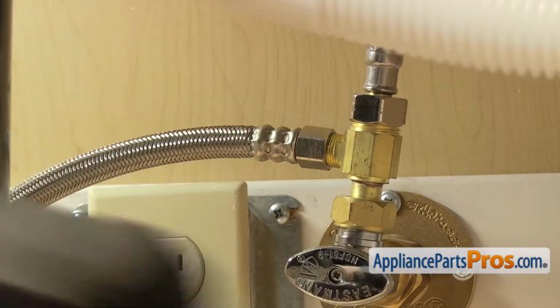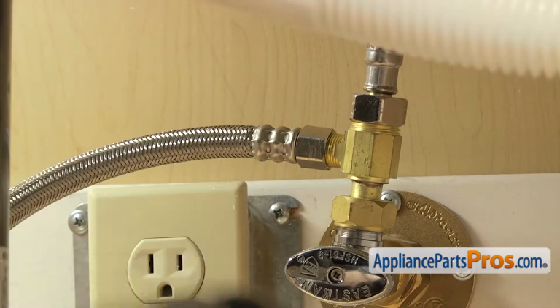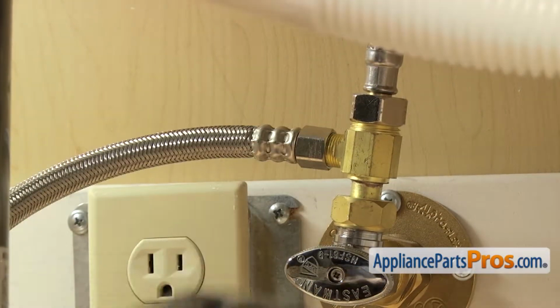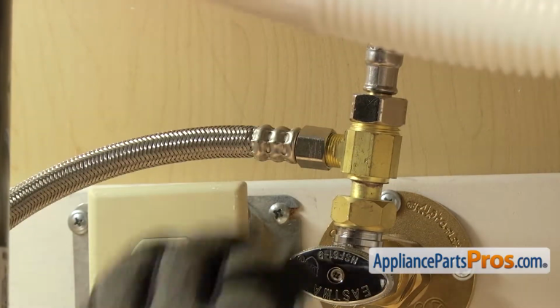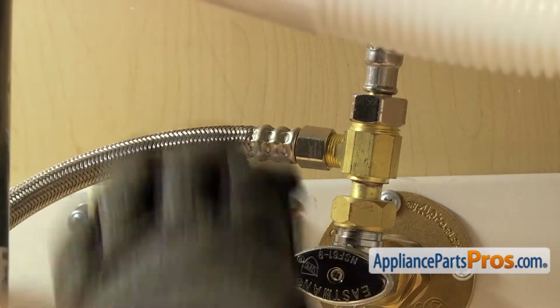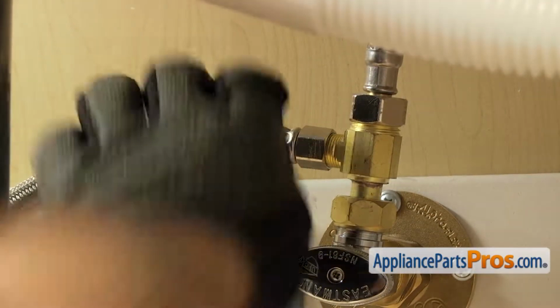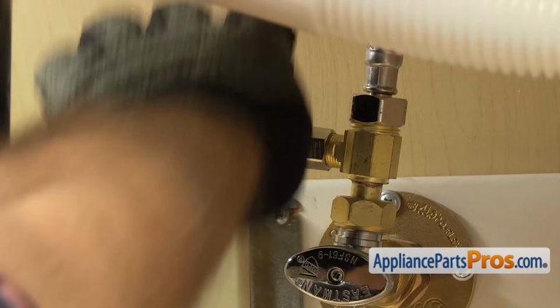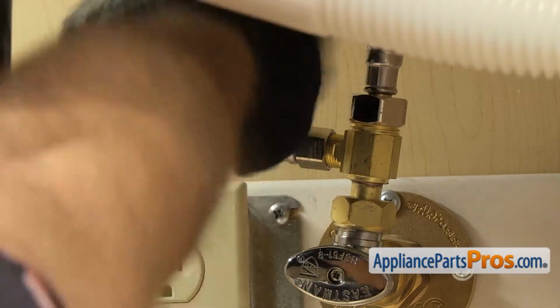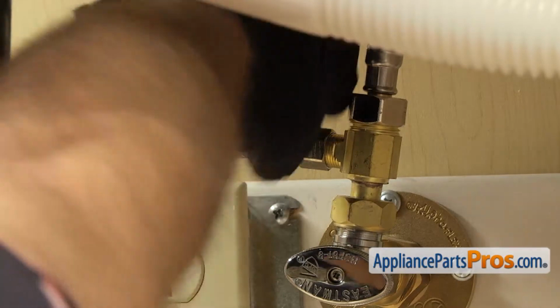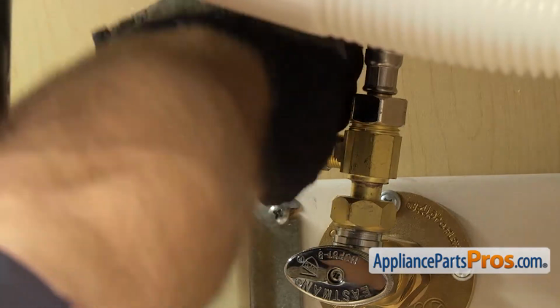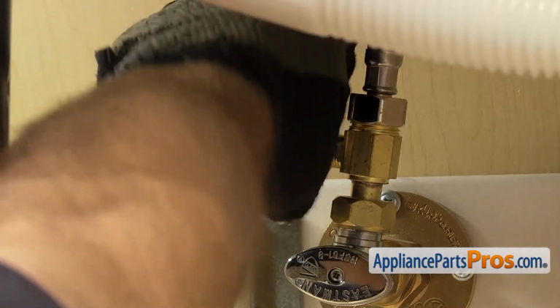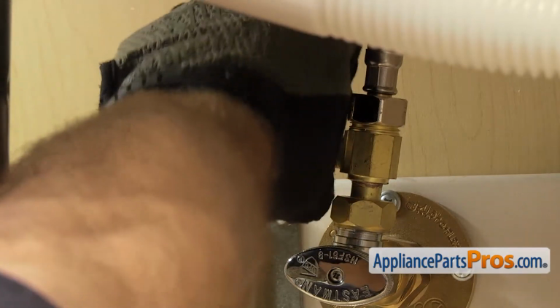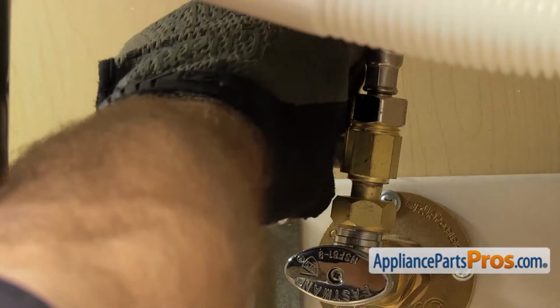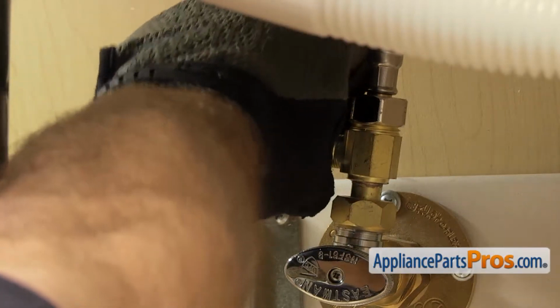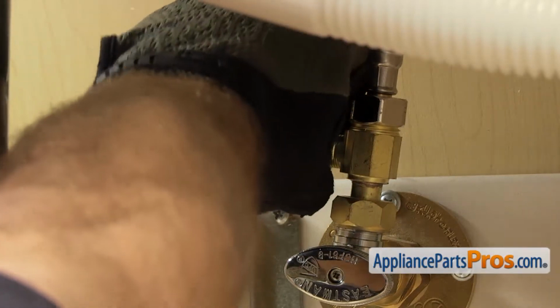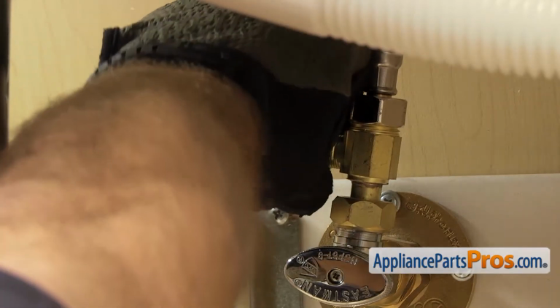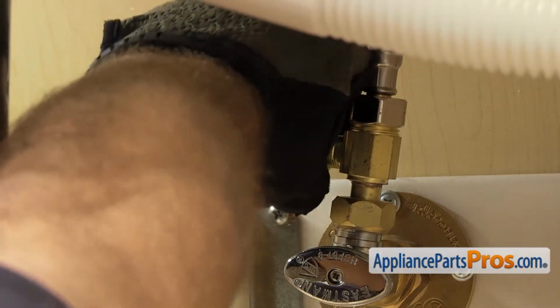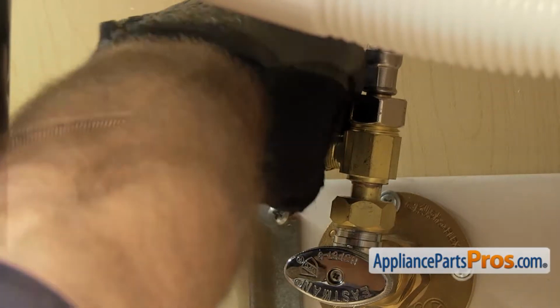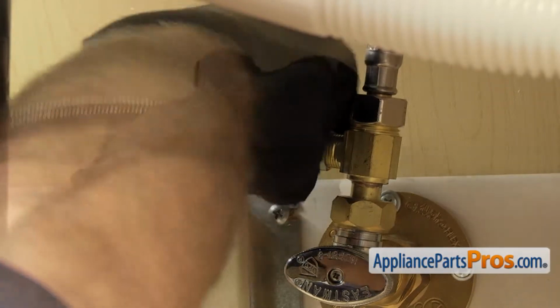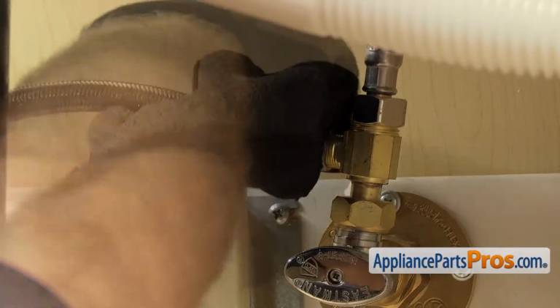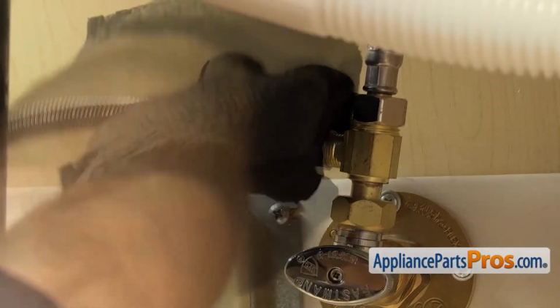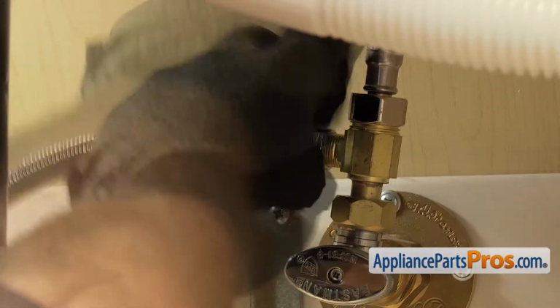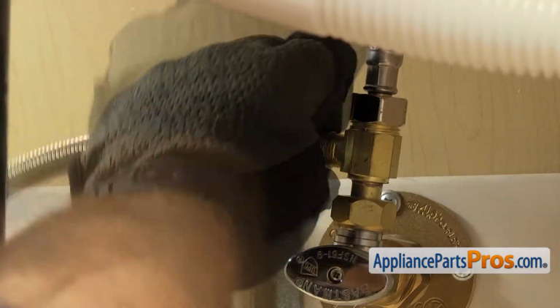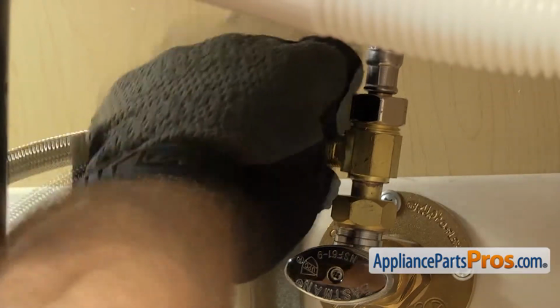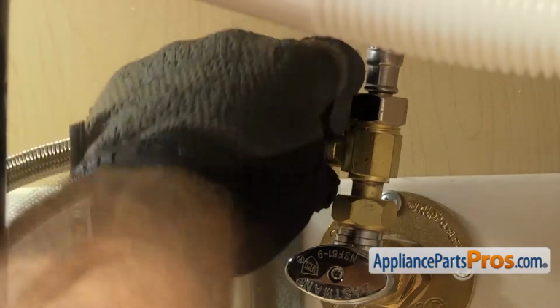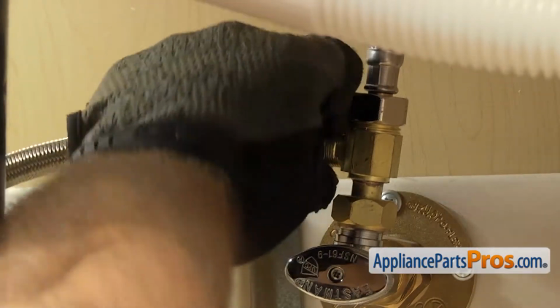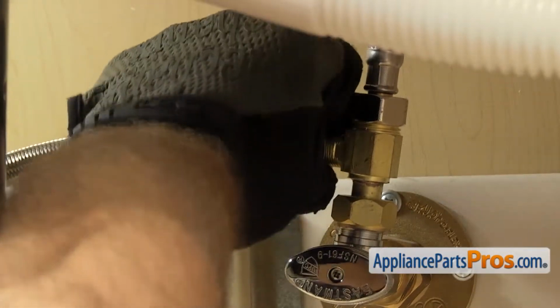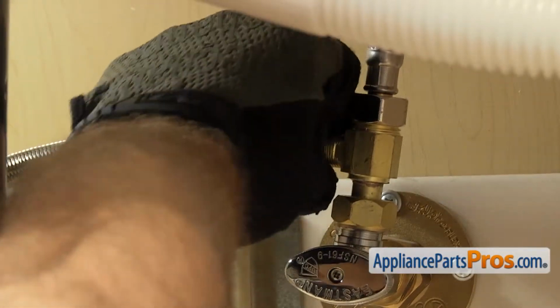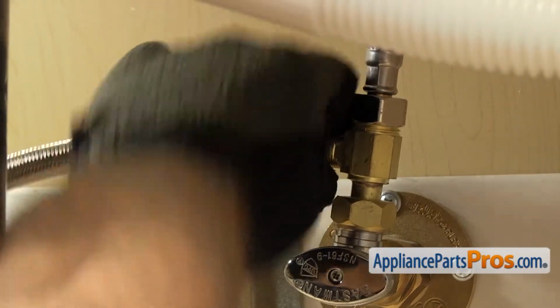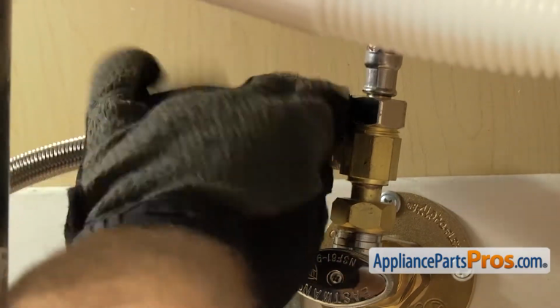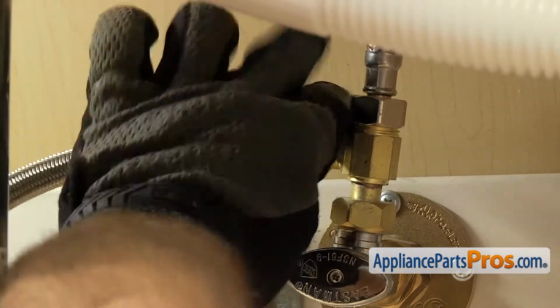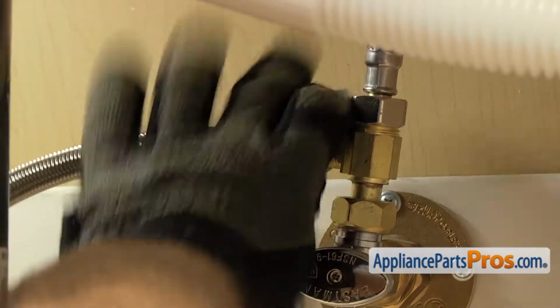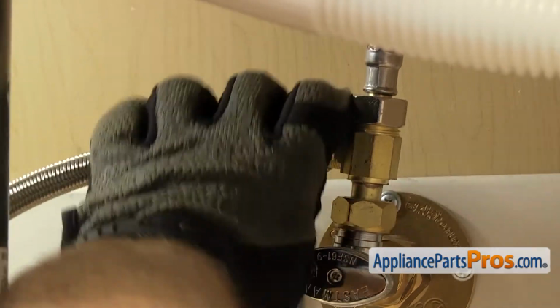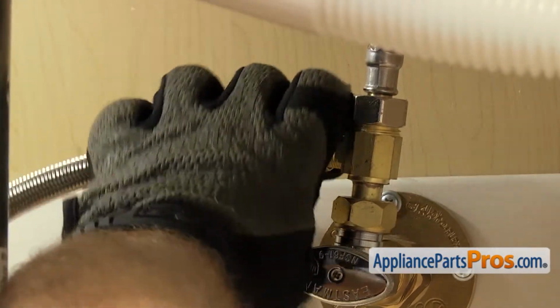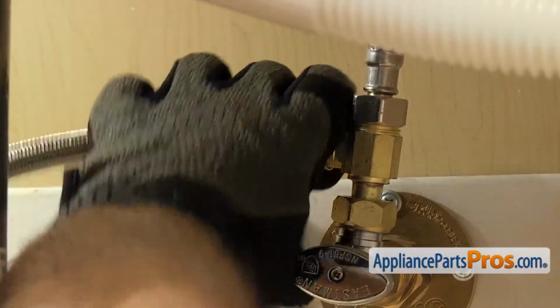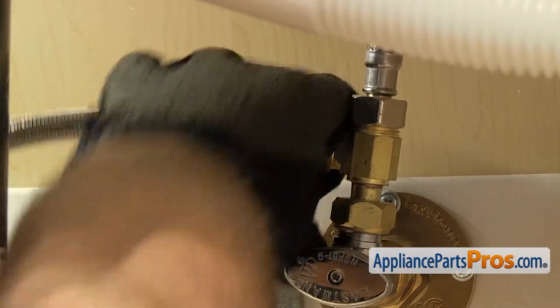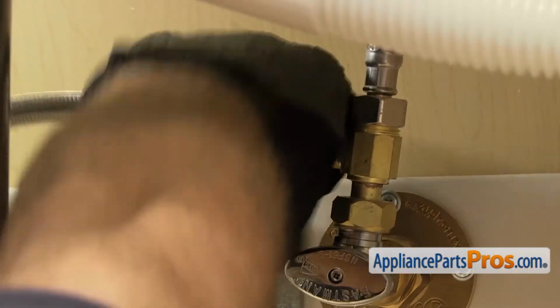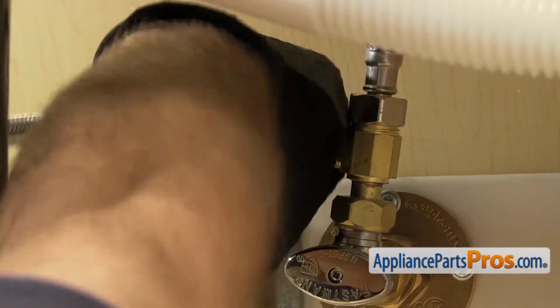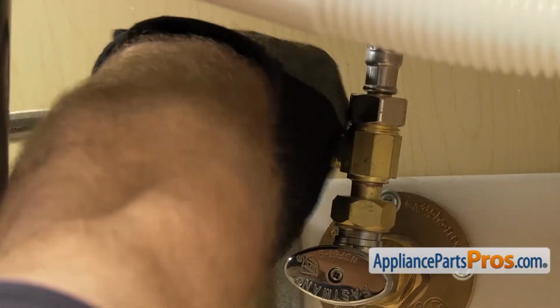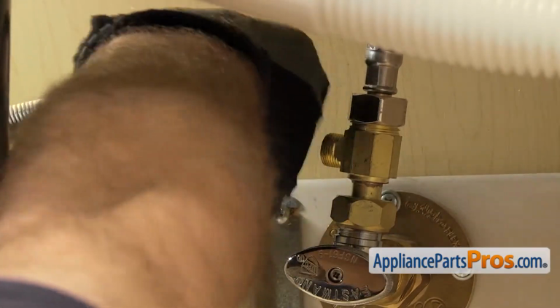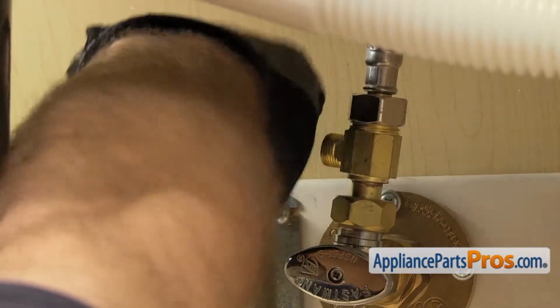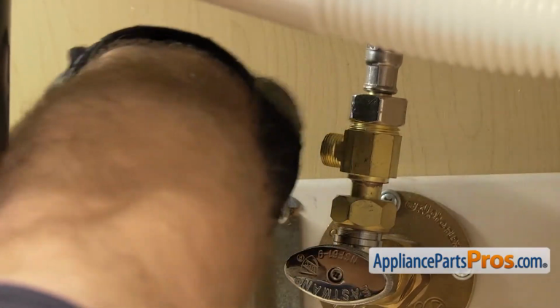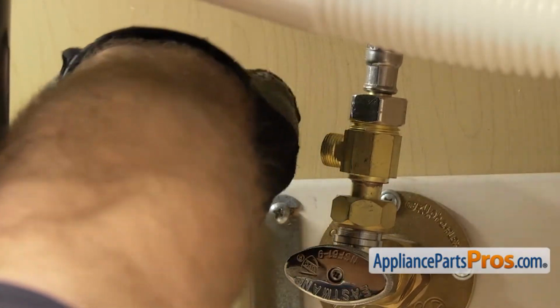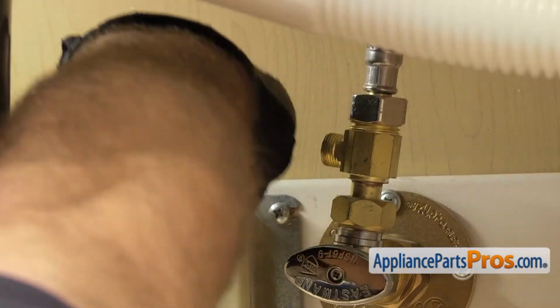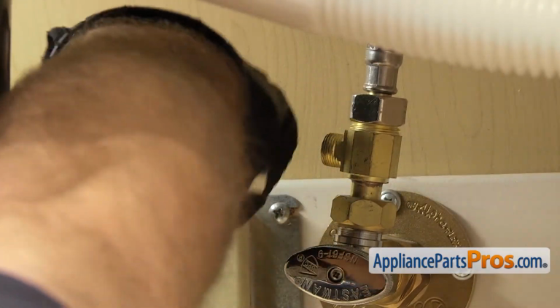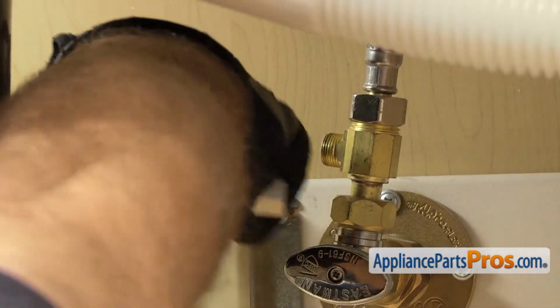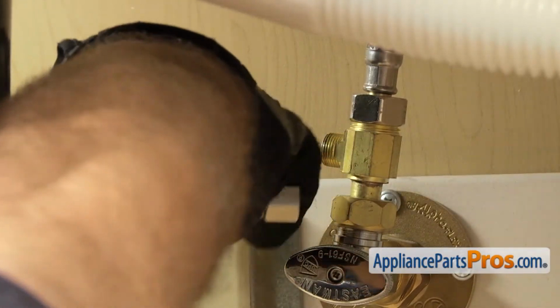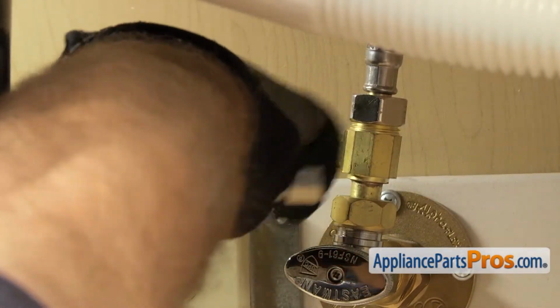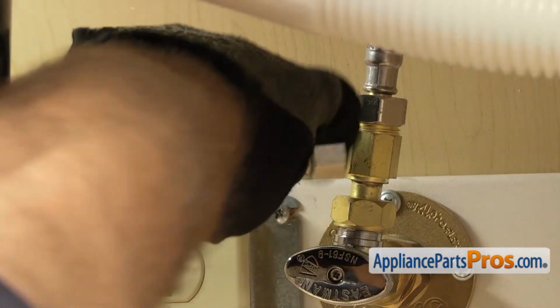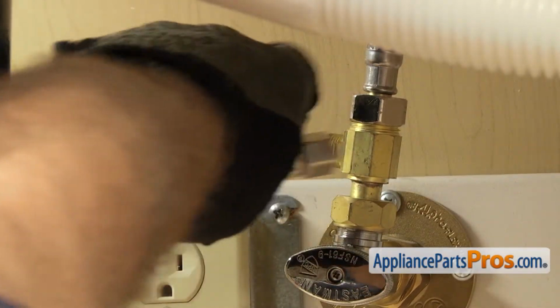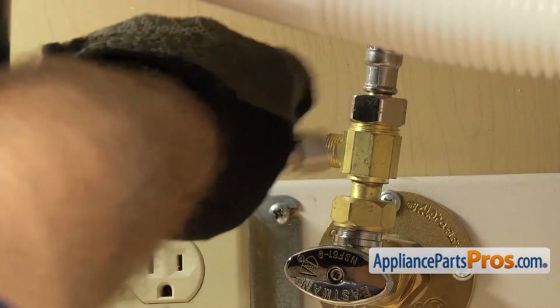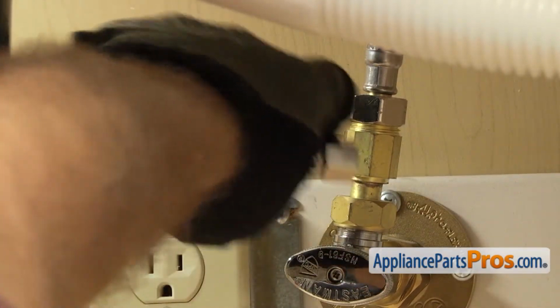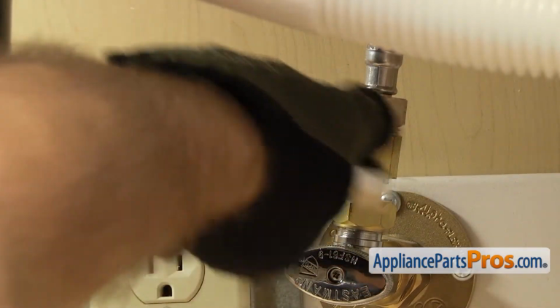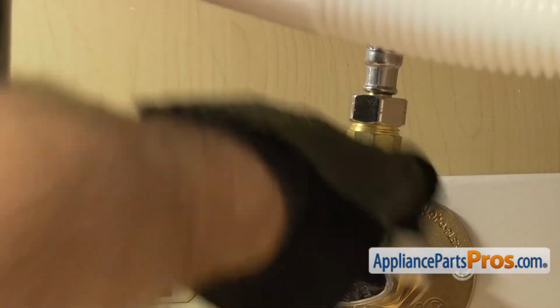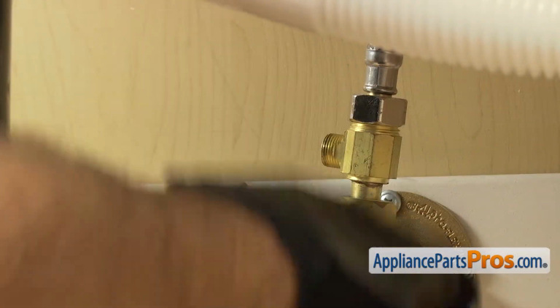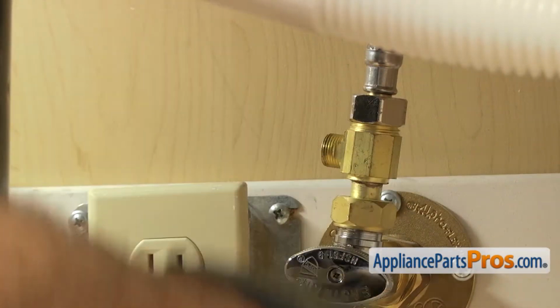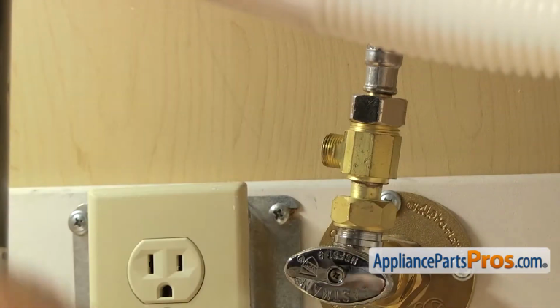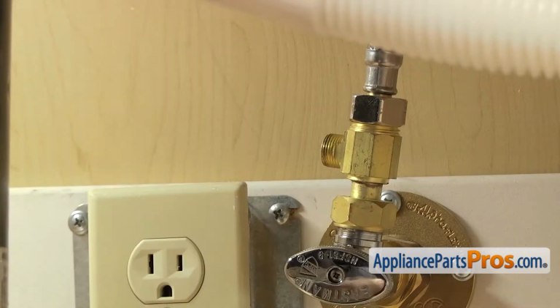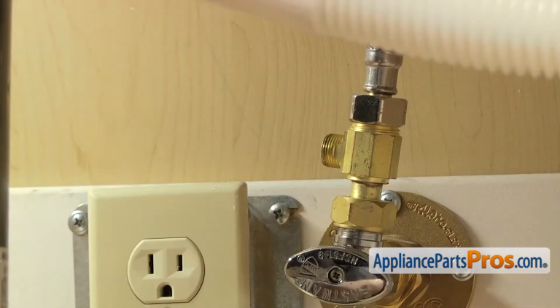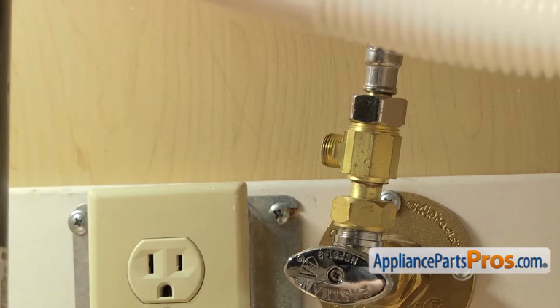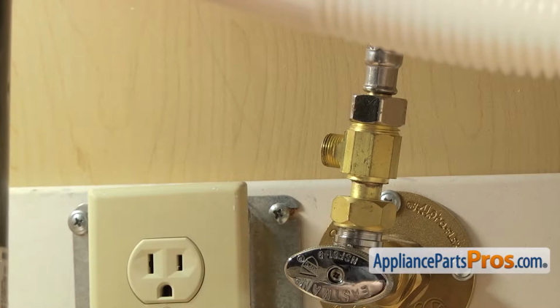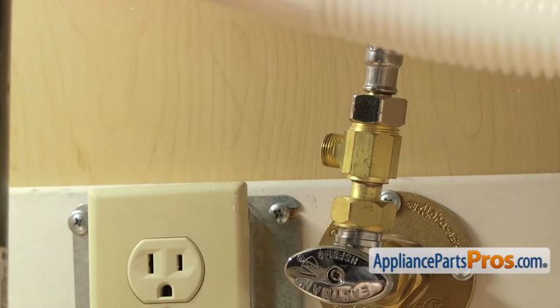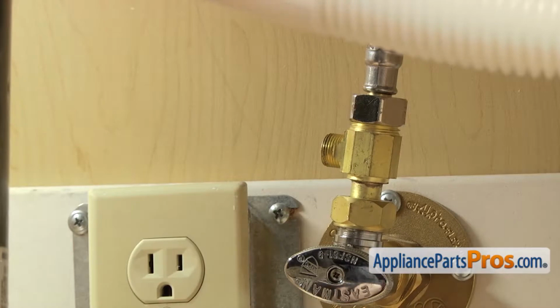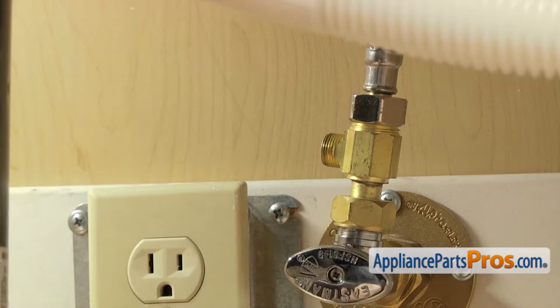Once you have it broke free, you can just reach in and unscrew it by hand. Once you have it off, you can just set it down.